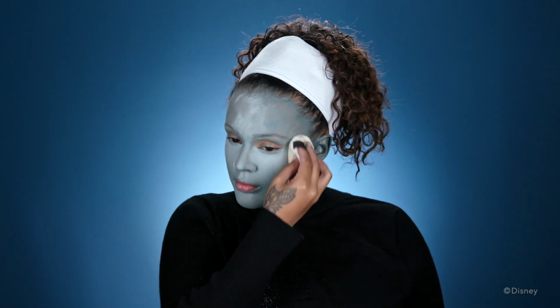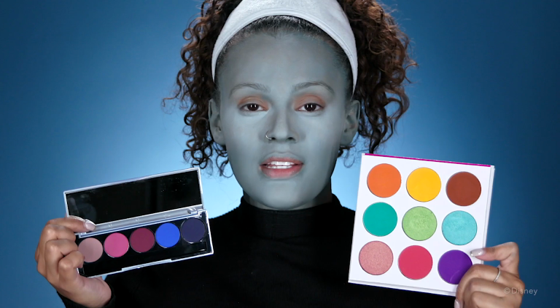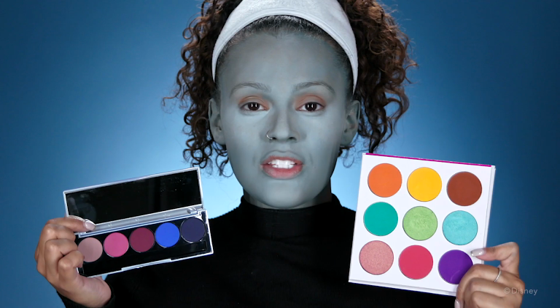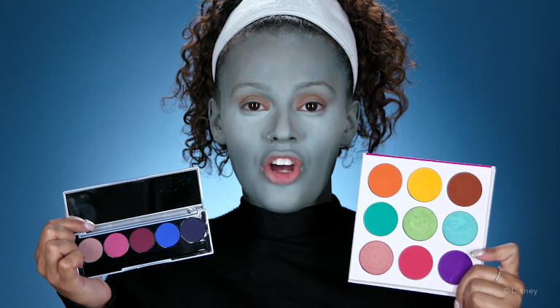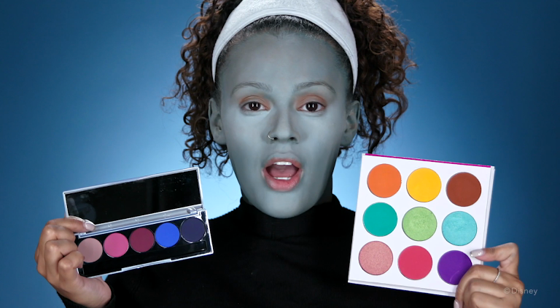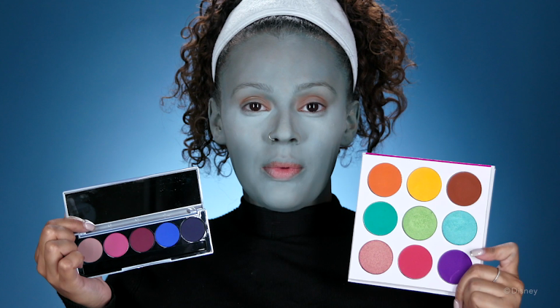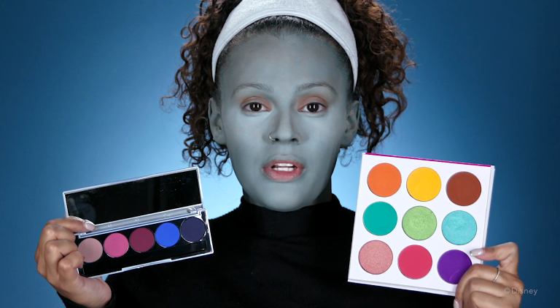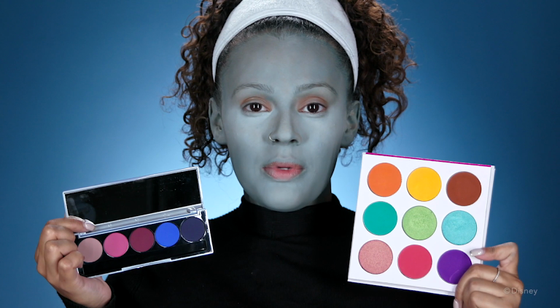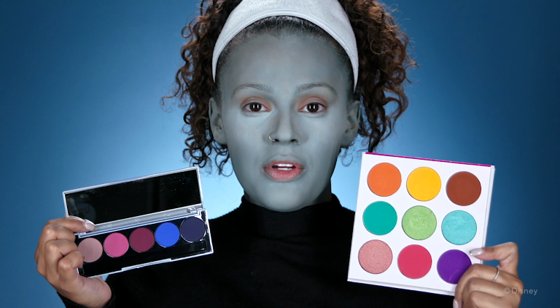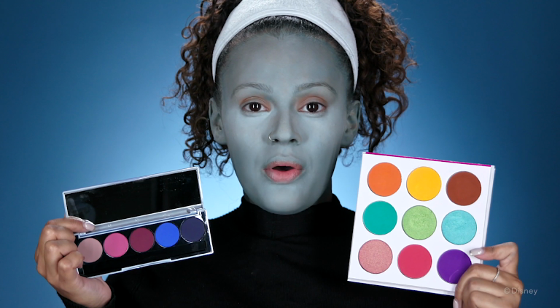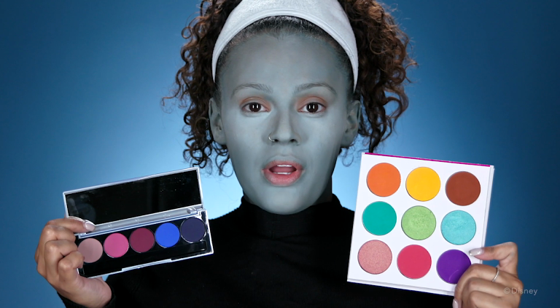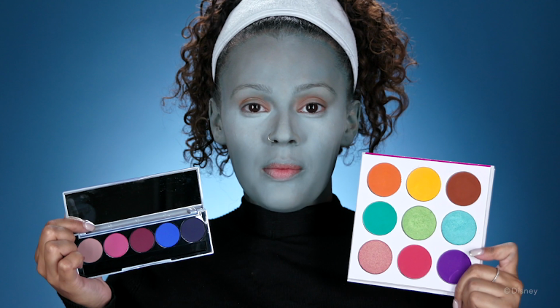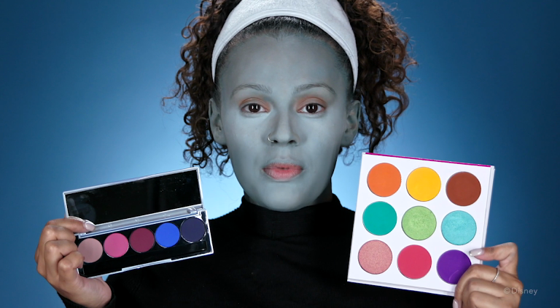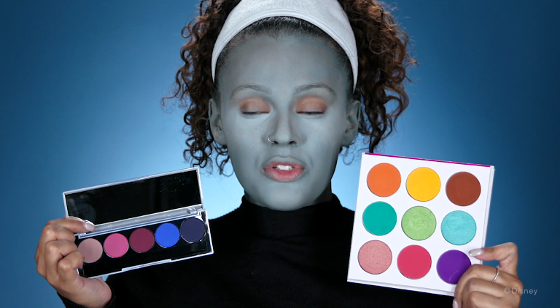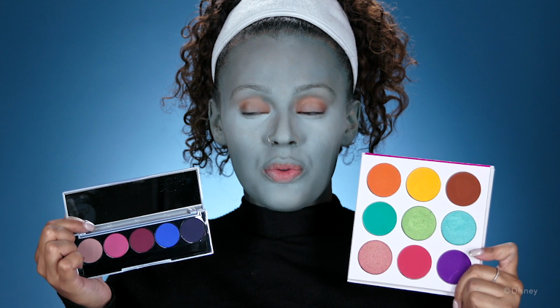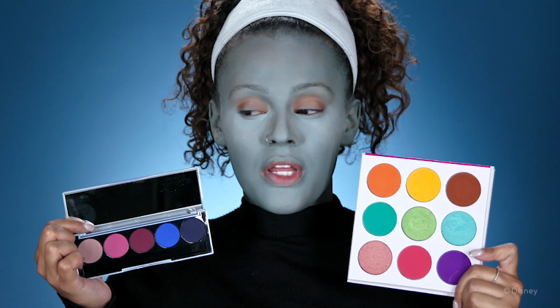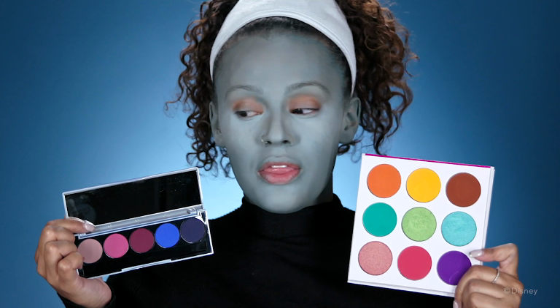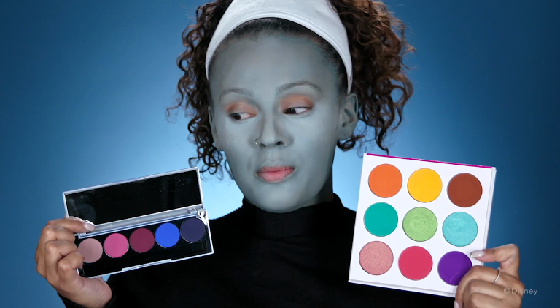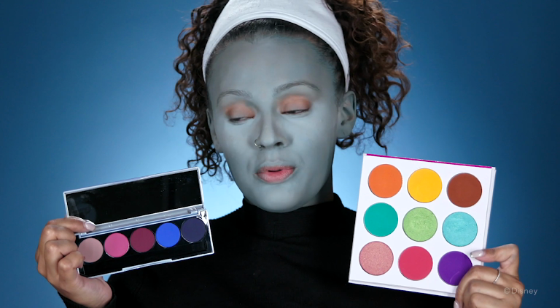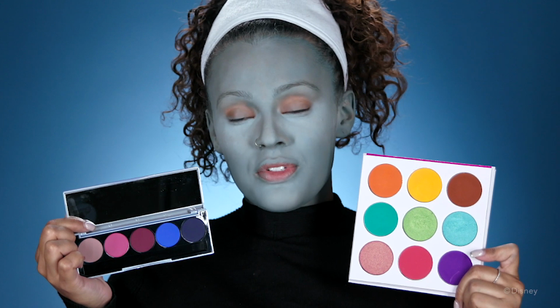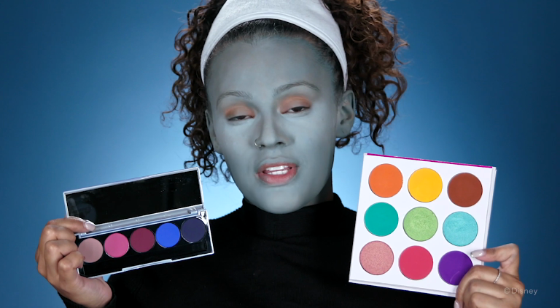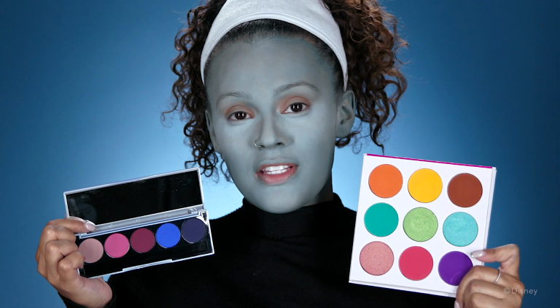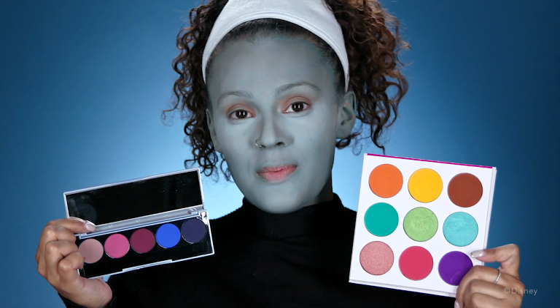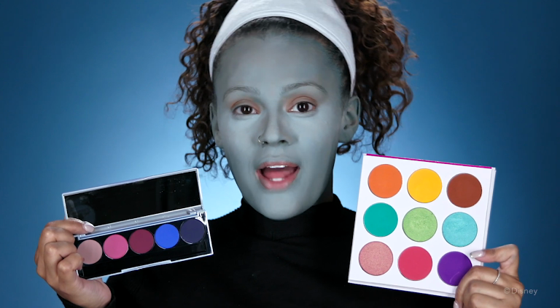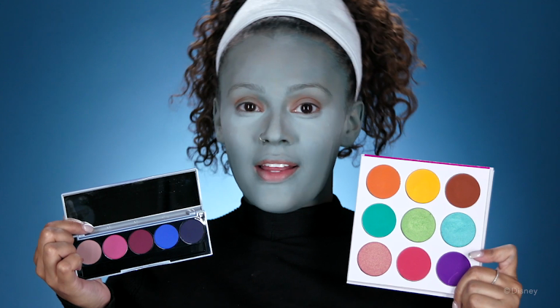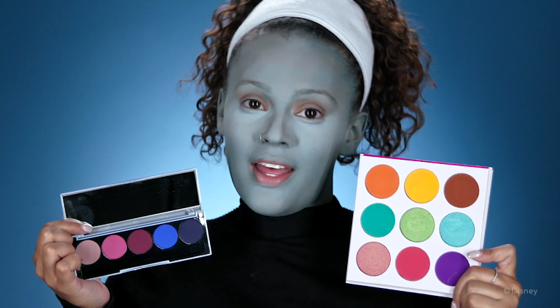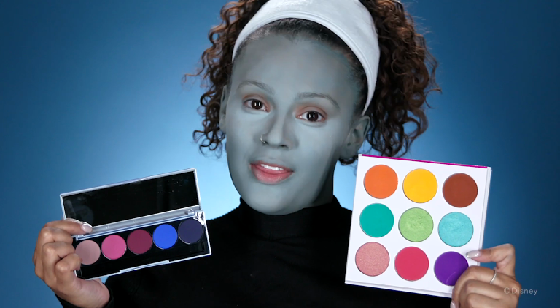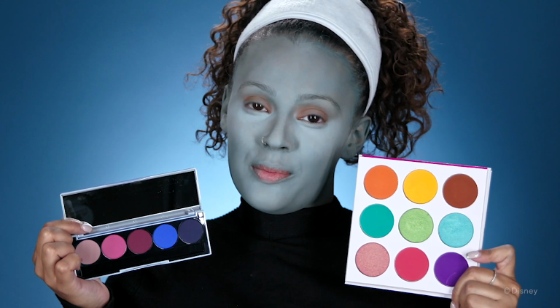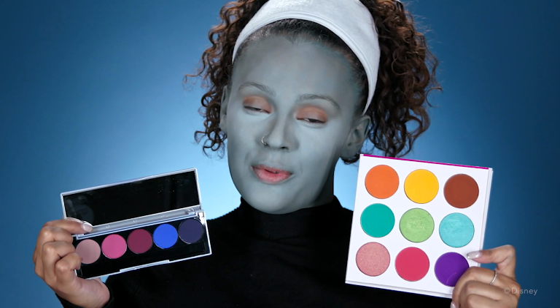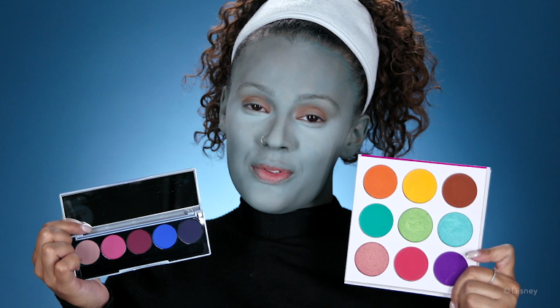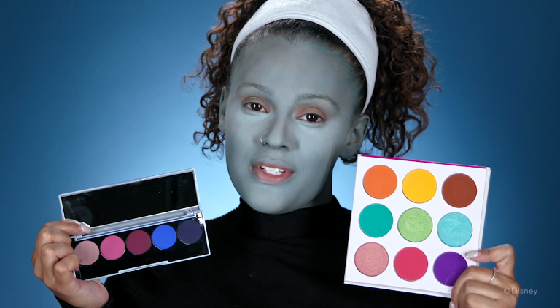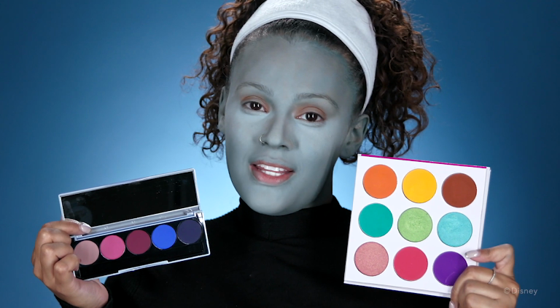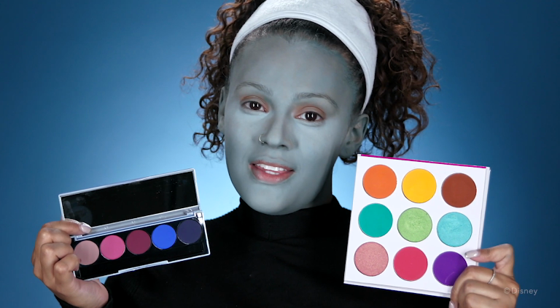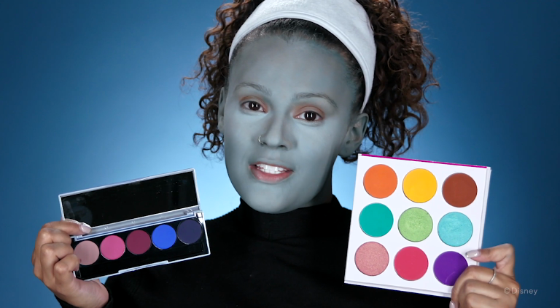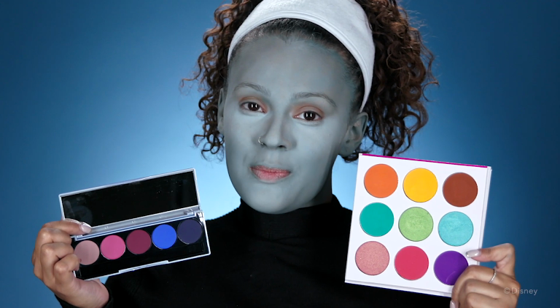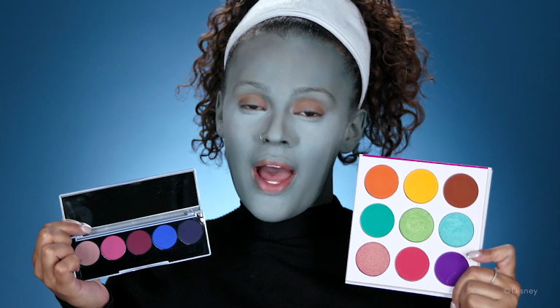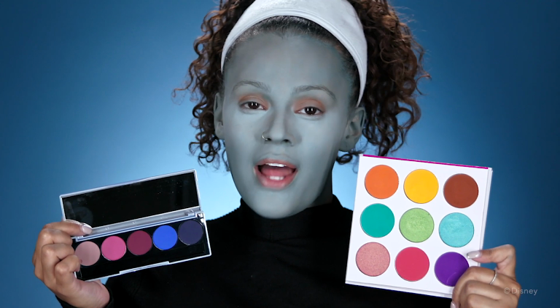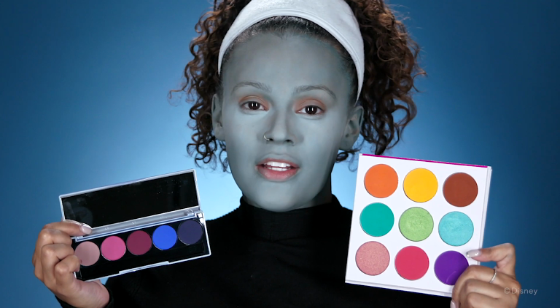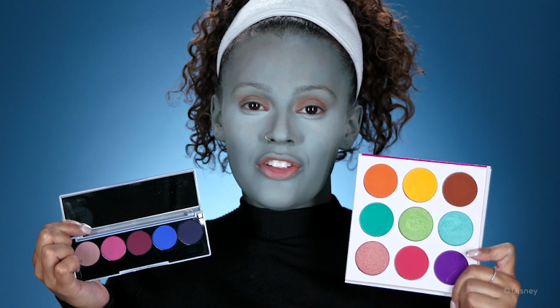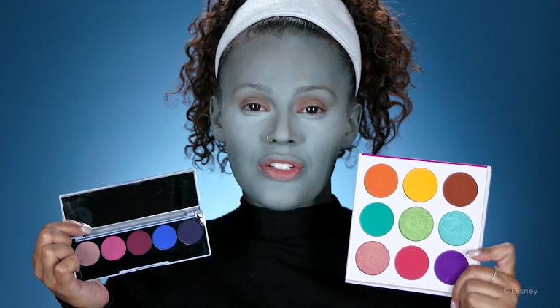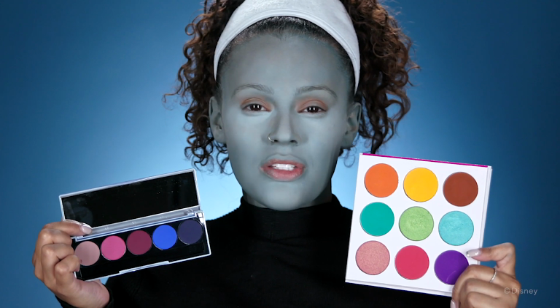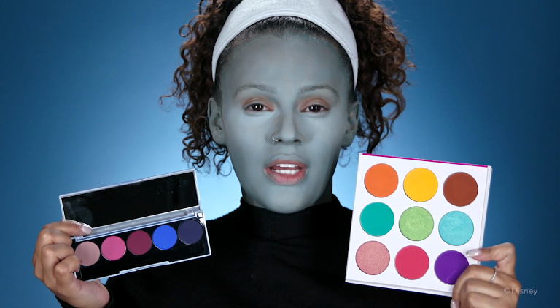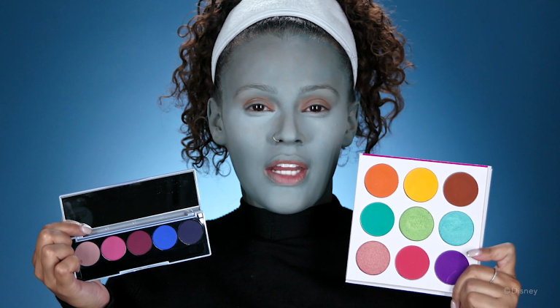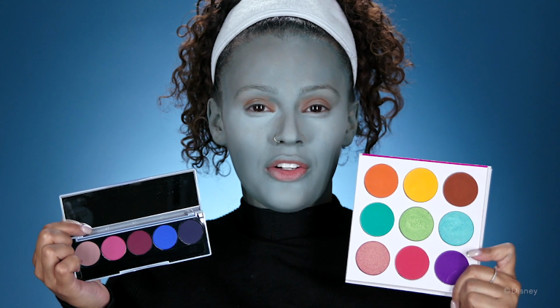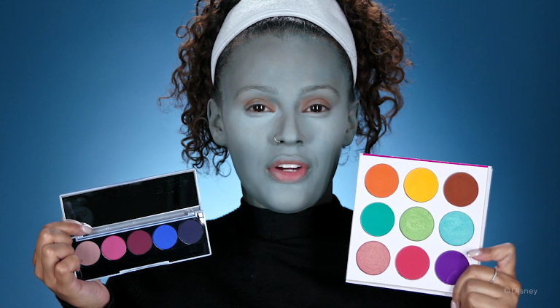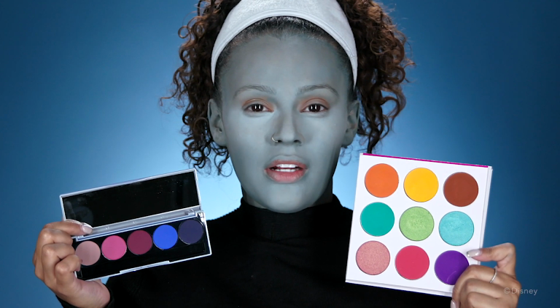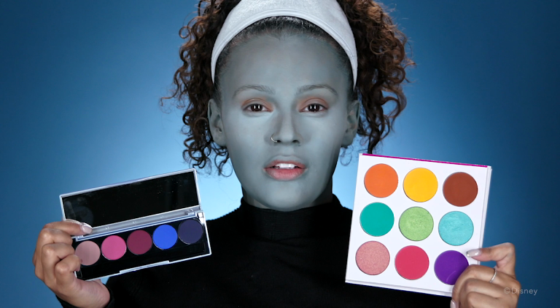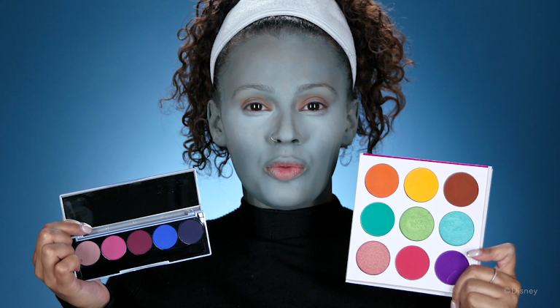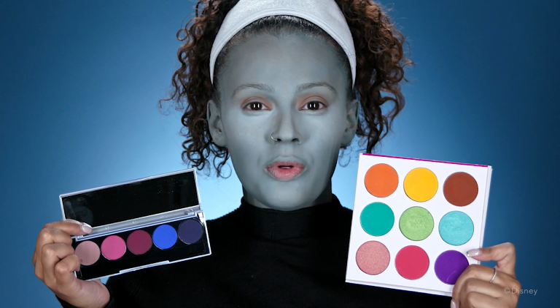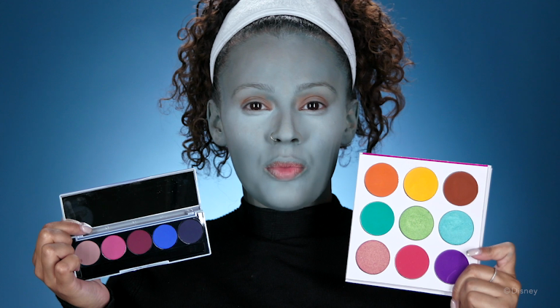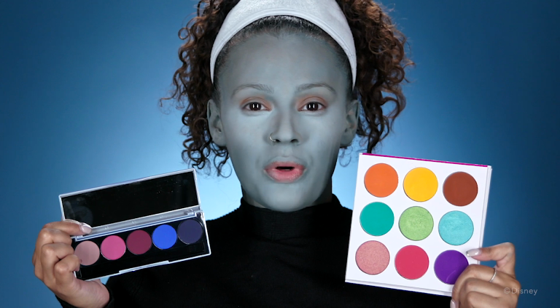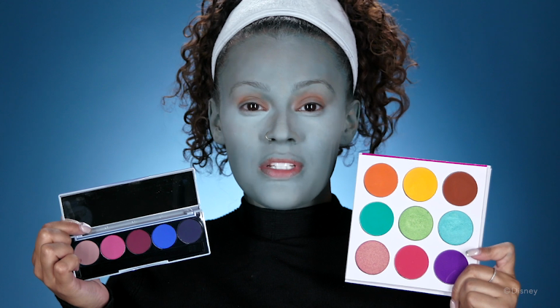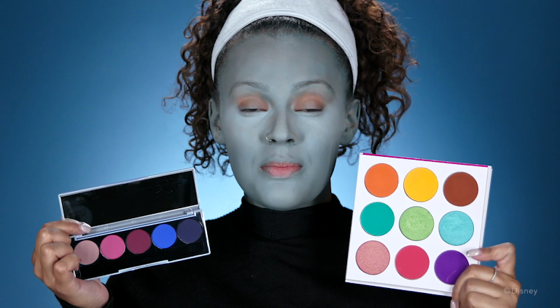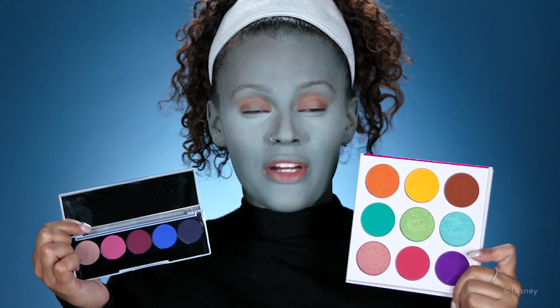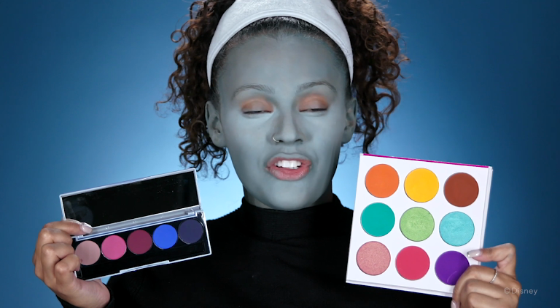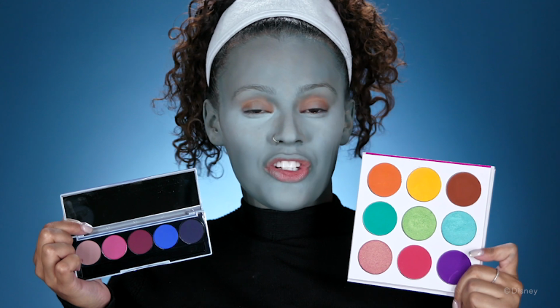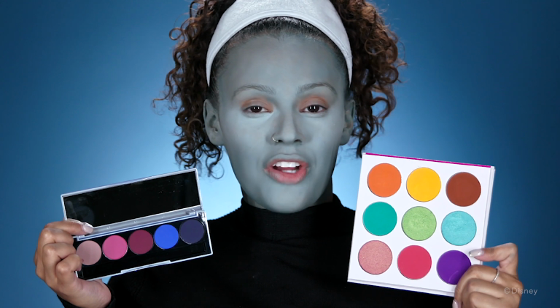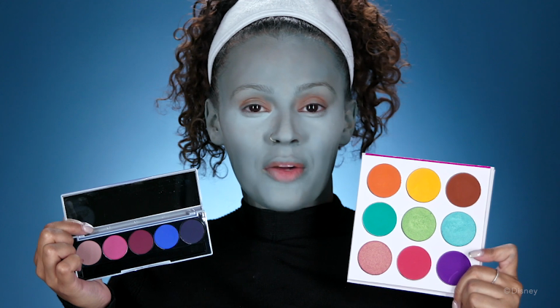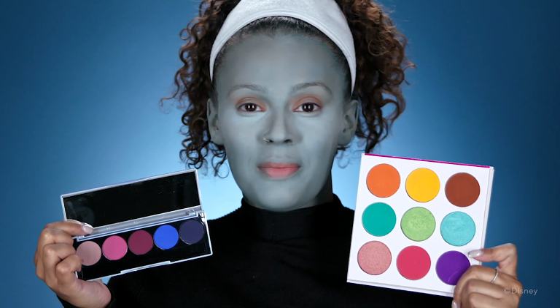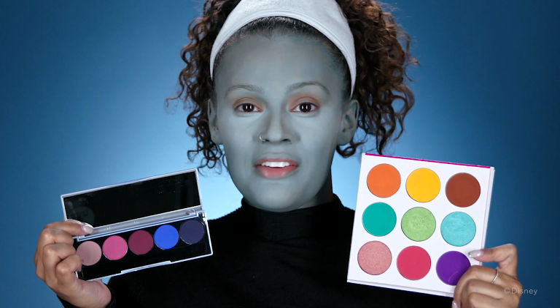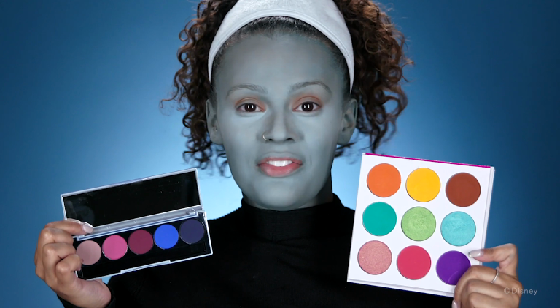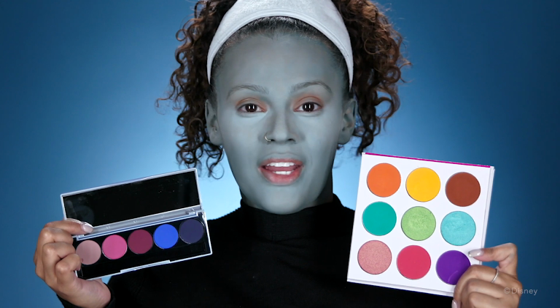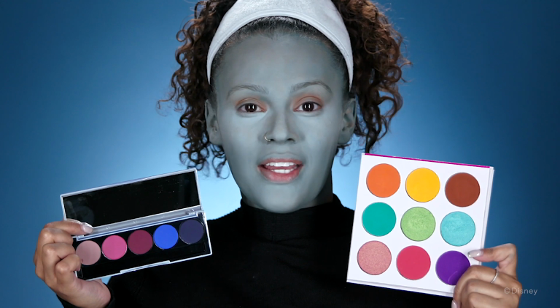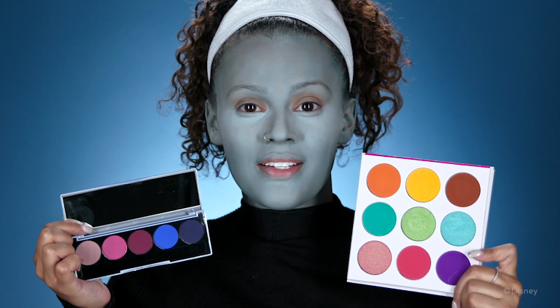I'm gonna be going between the blues in this palette and the blues in this palette, just to create a little bit more dimension on my face.